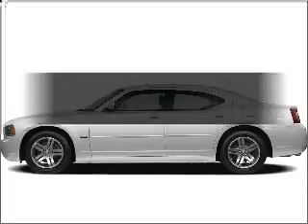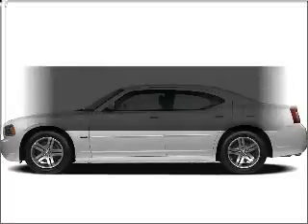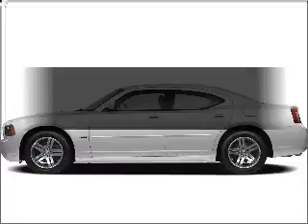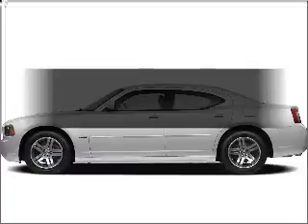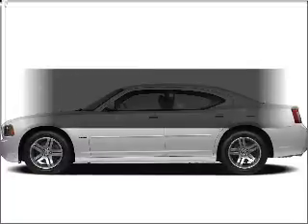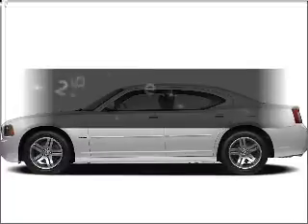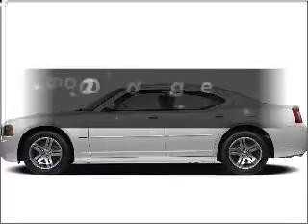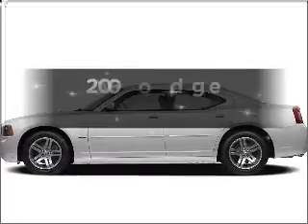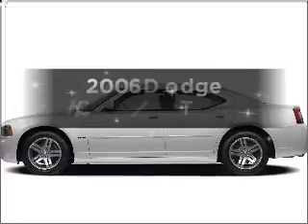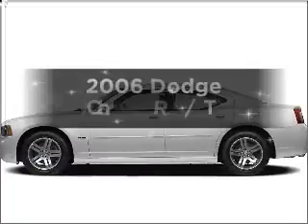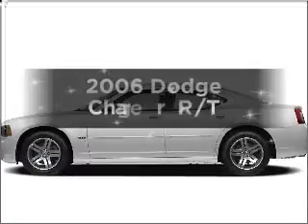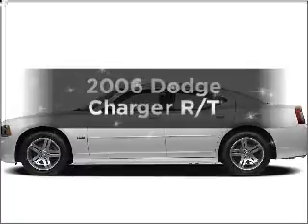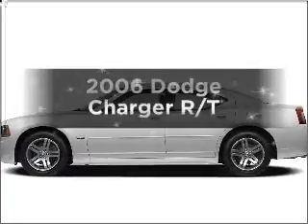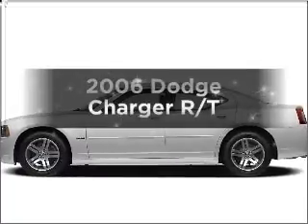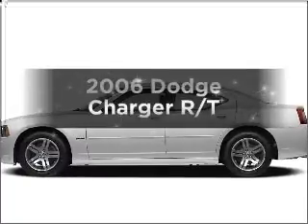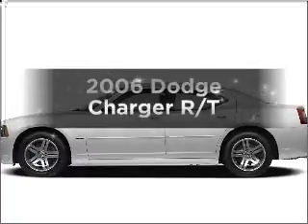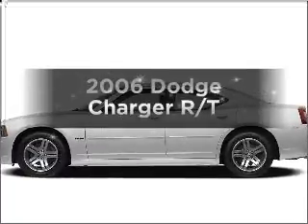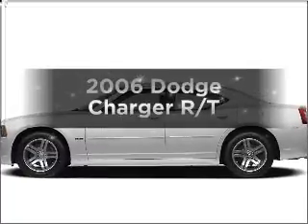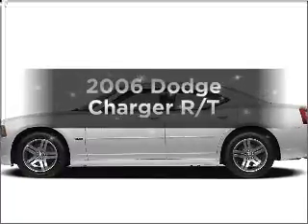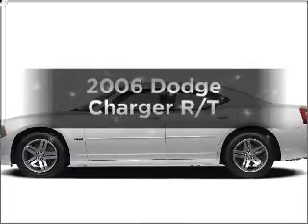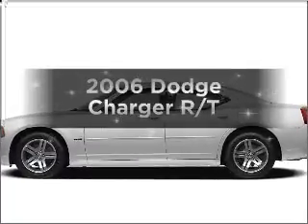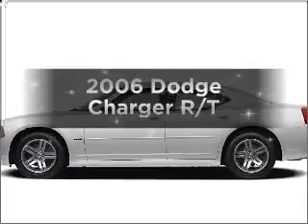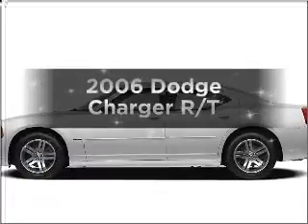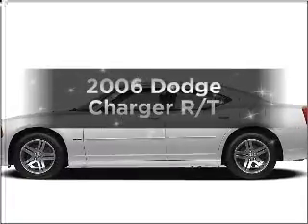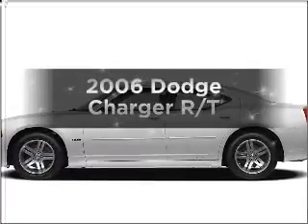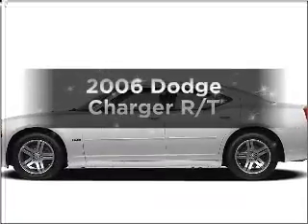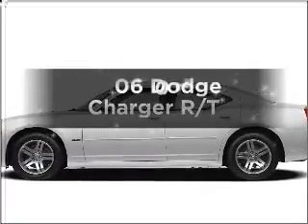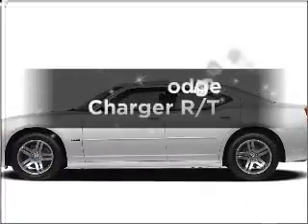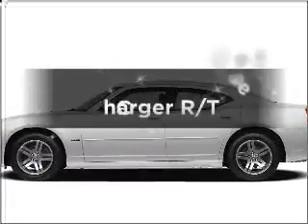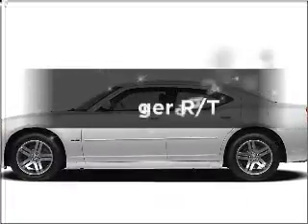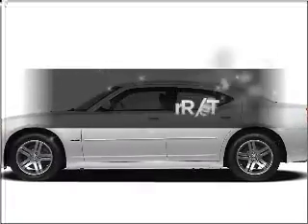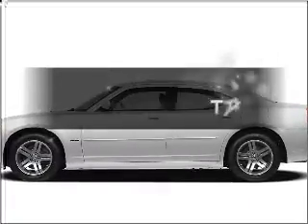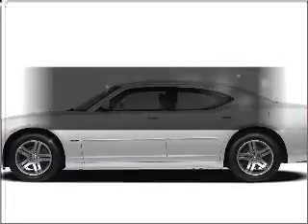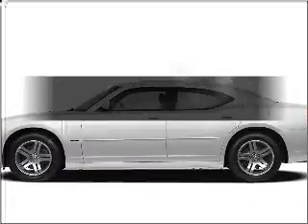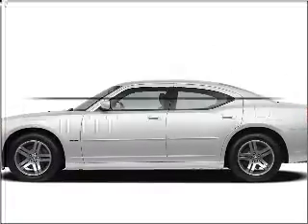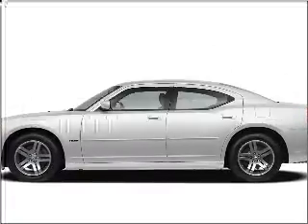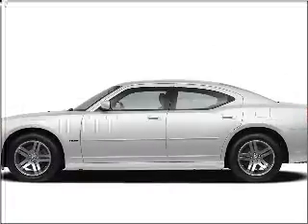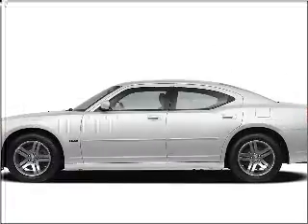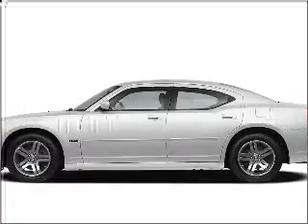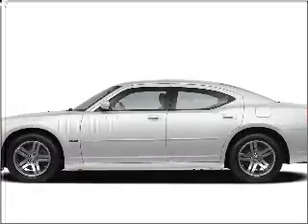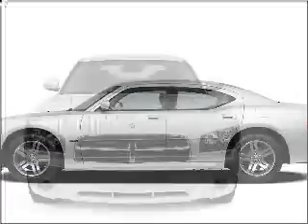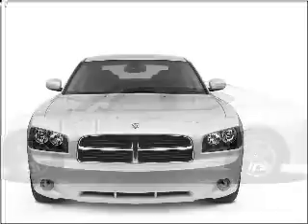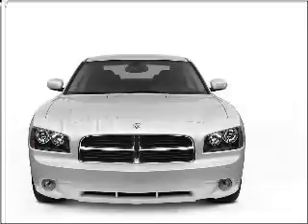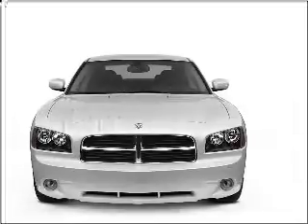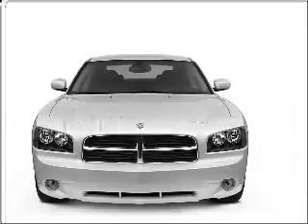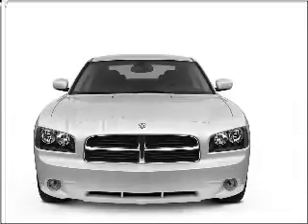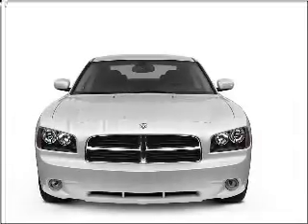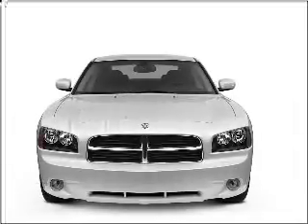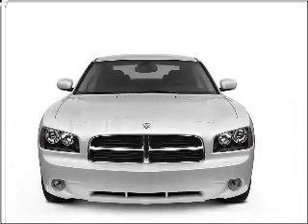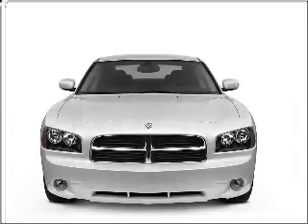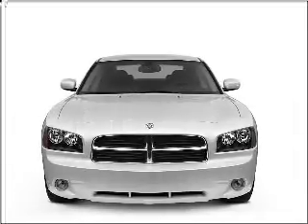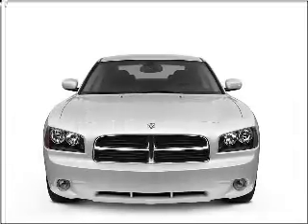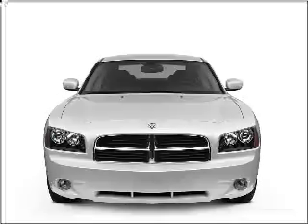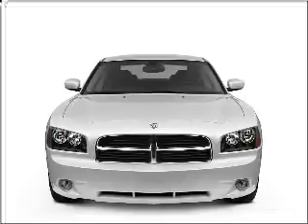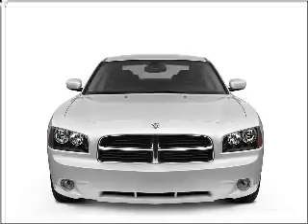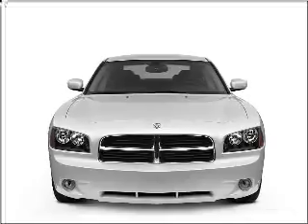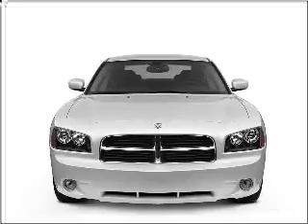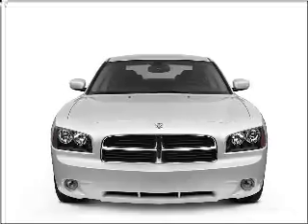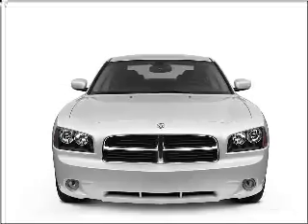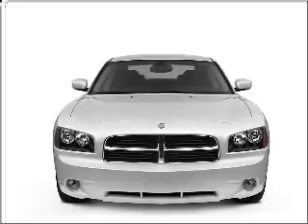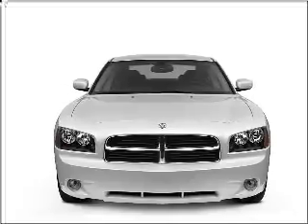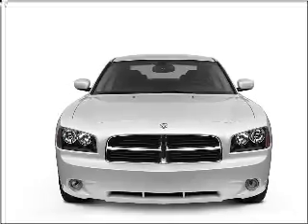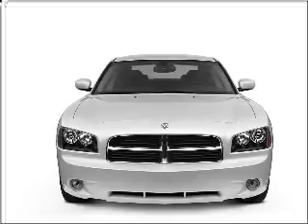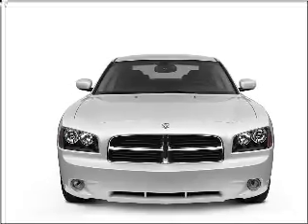Get noticed in this 2006 Dodge Charger. If you're looking for a first-rate auto, this one could be yours today.